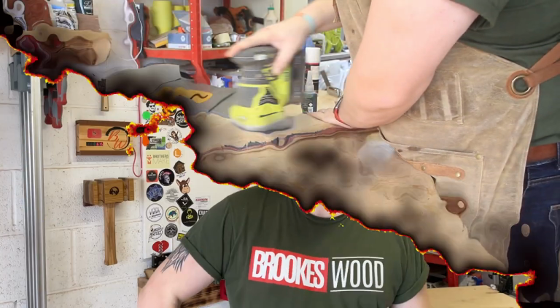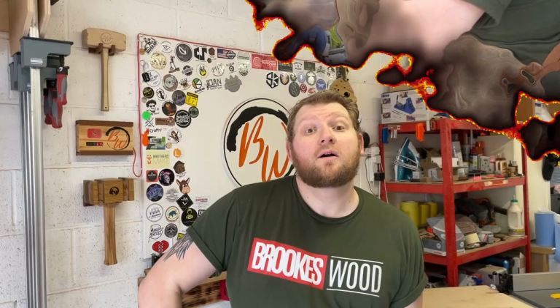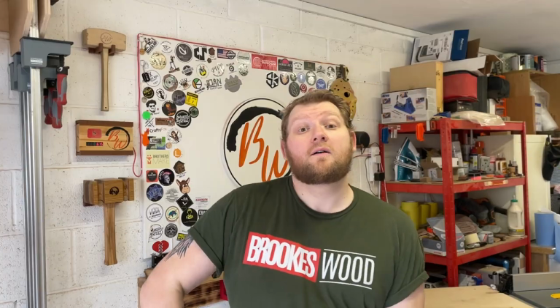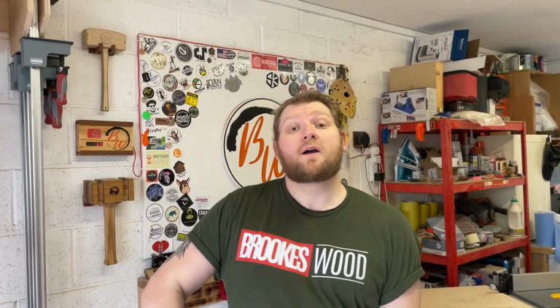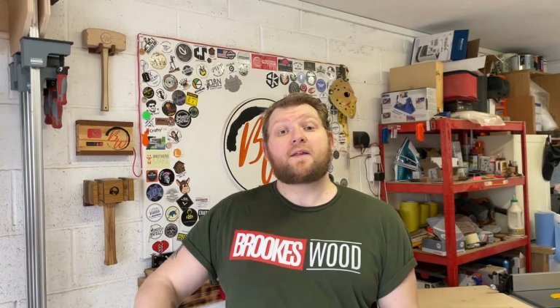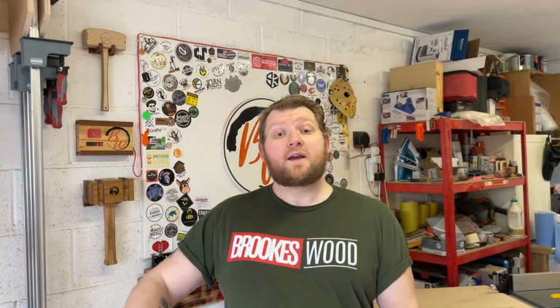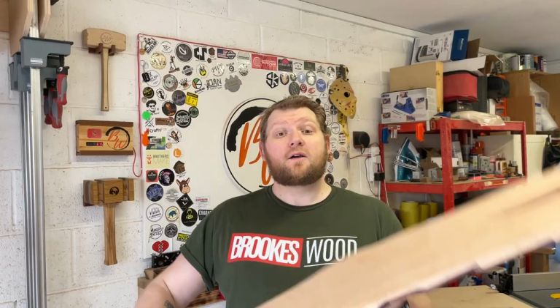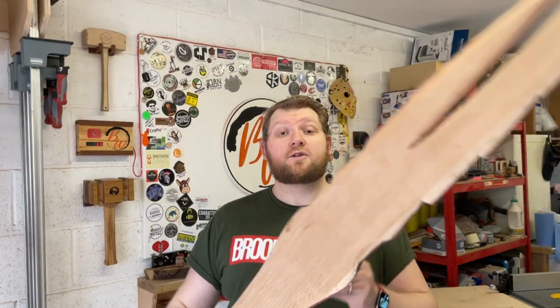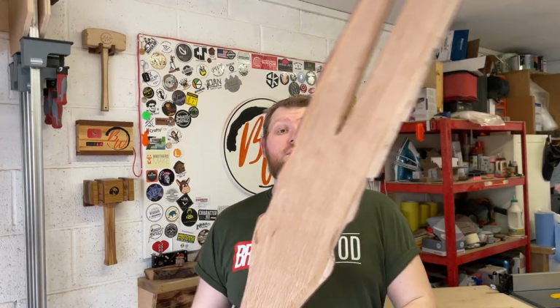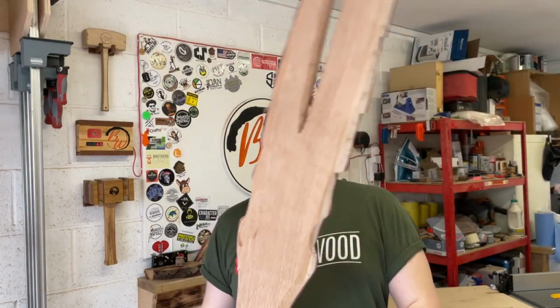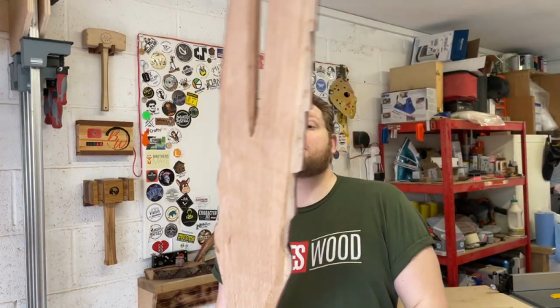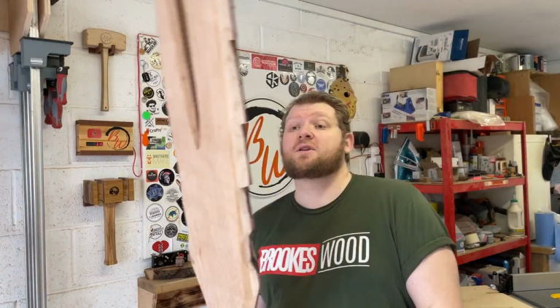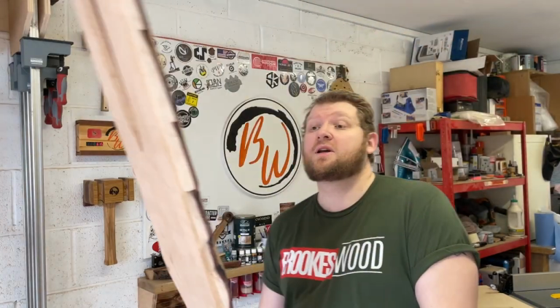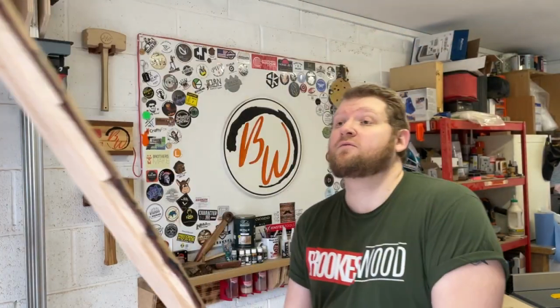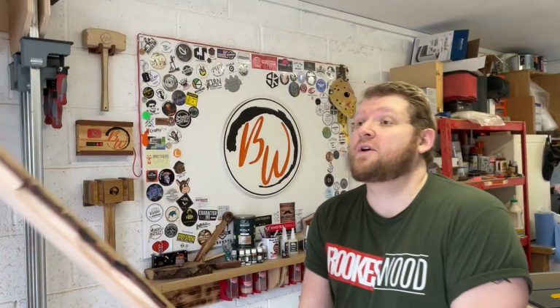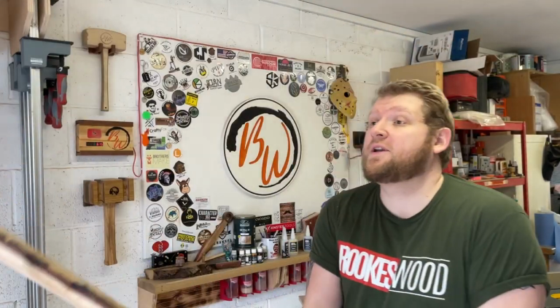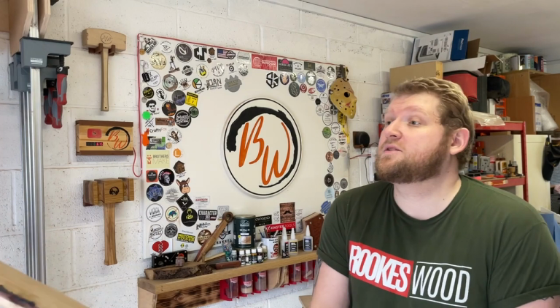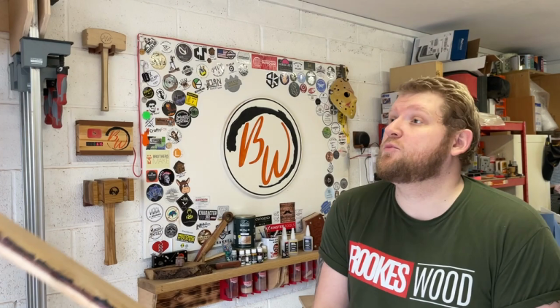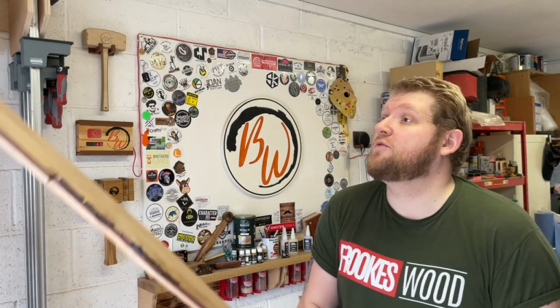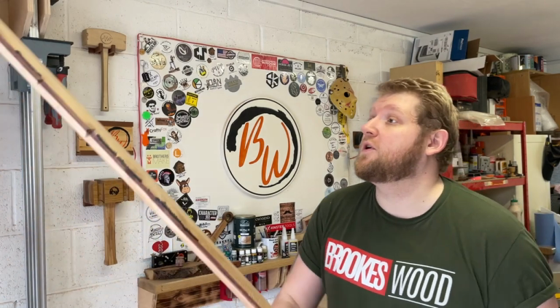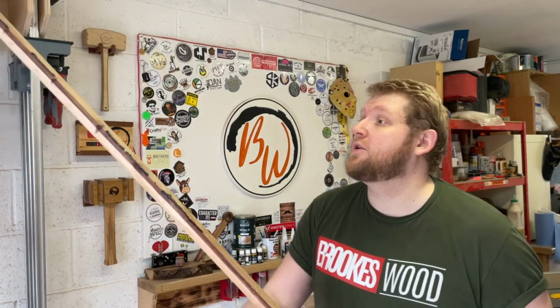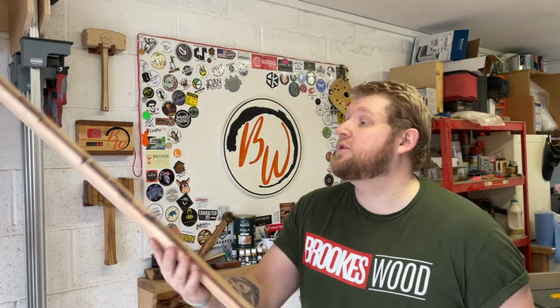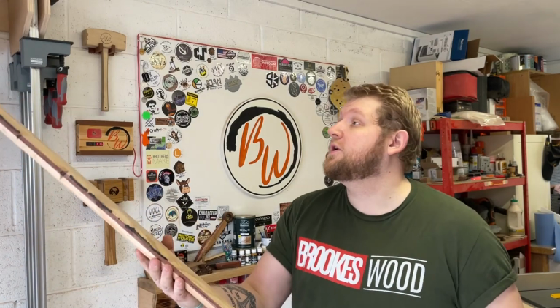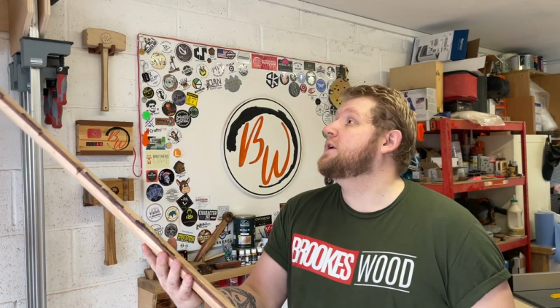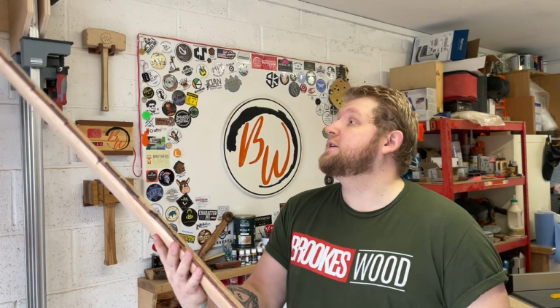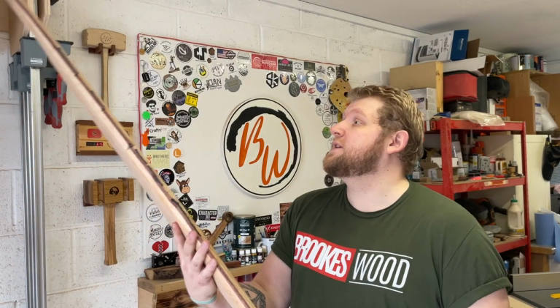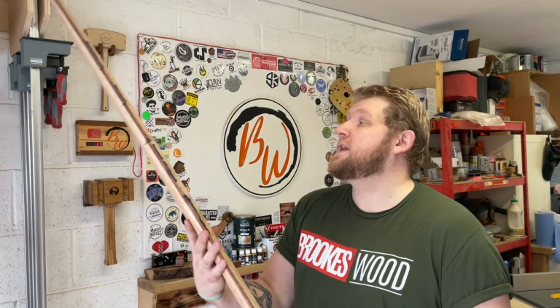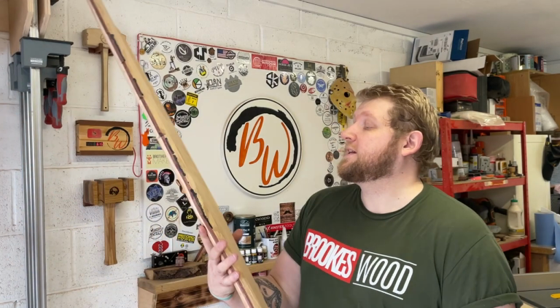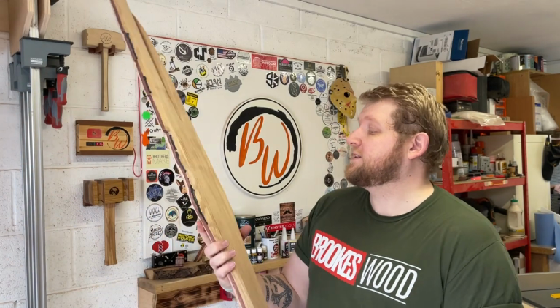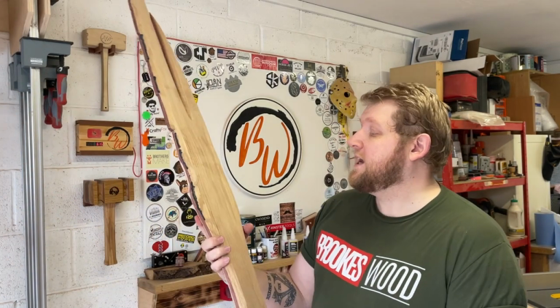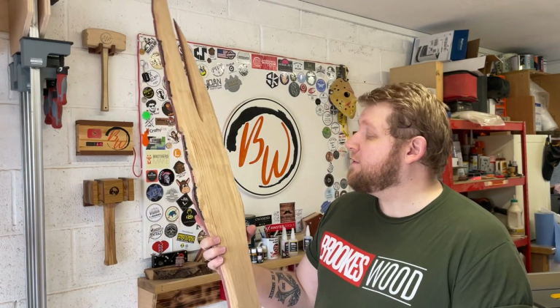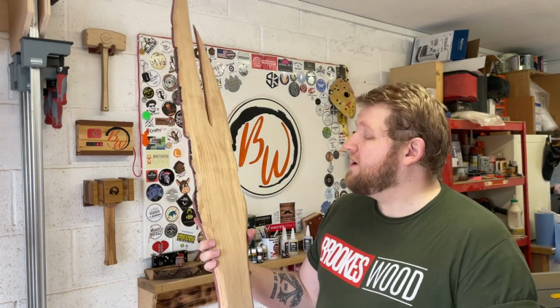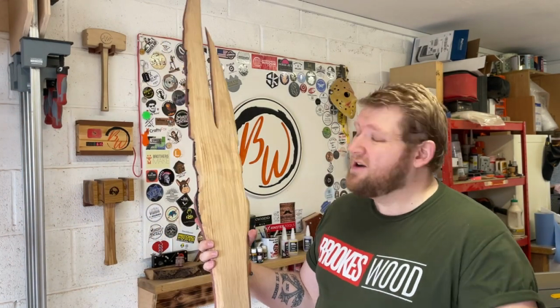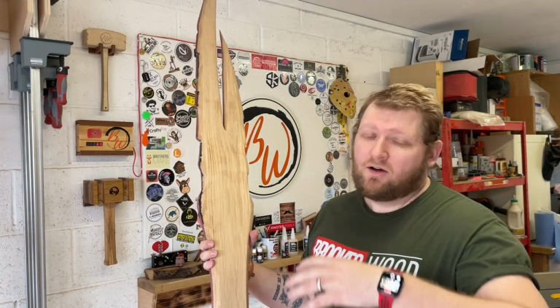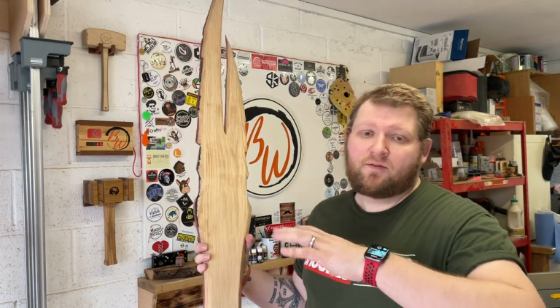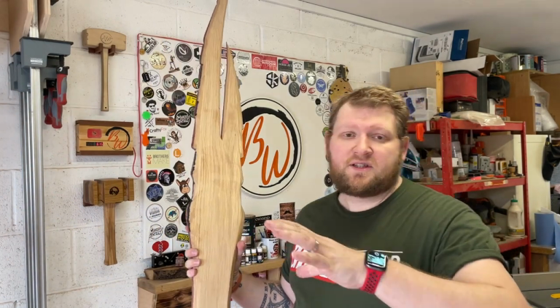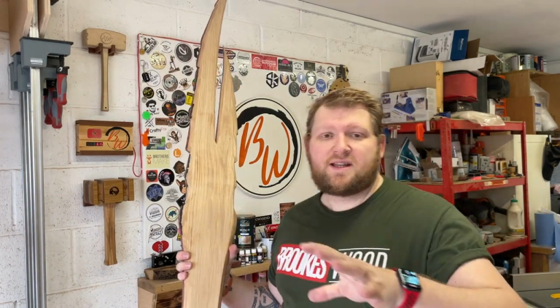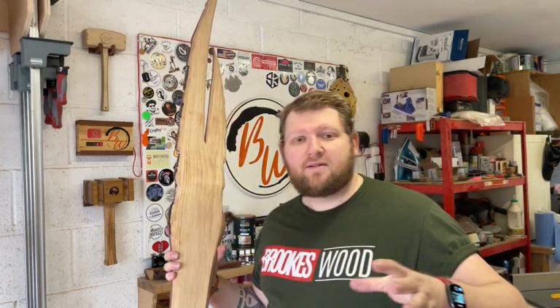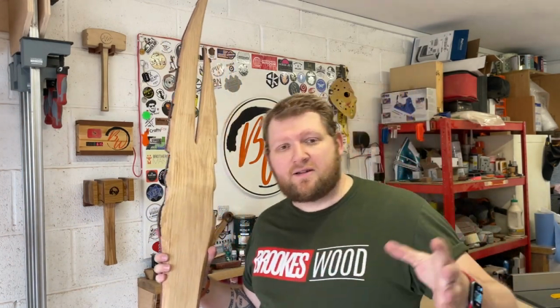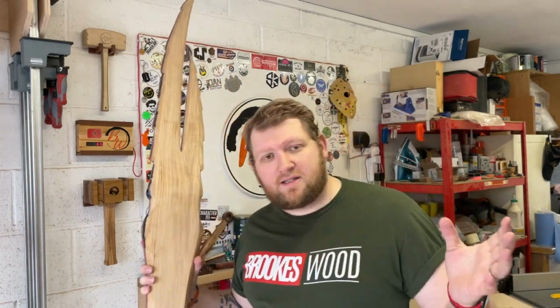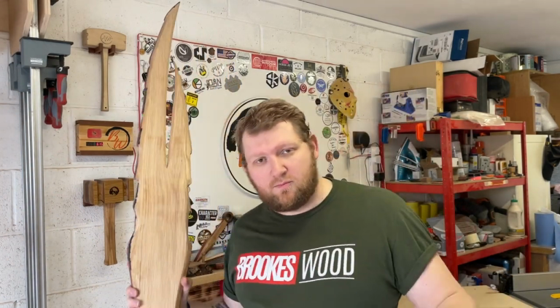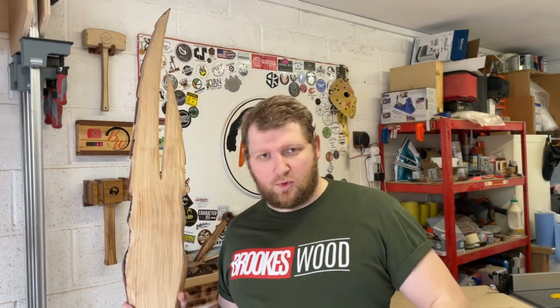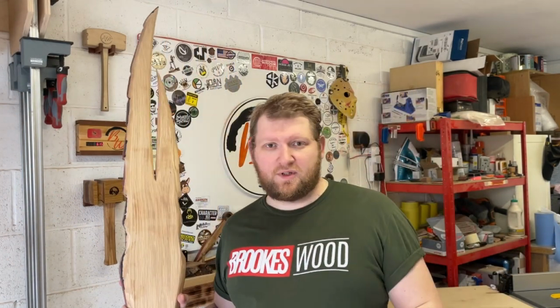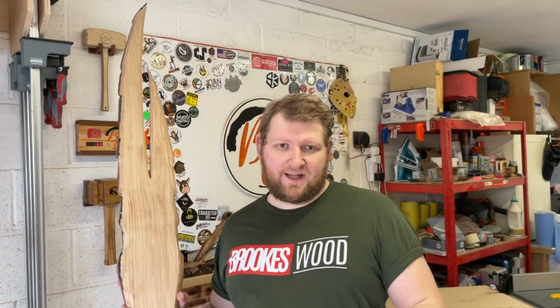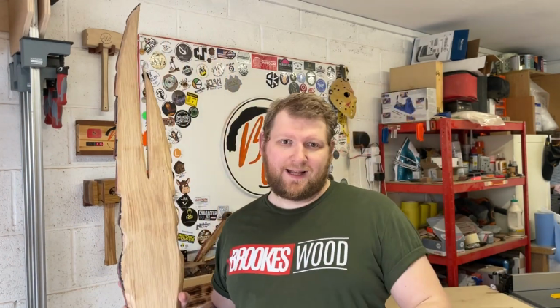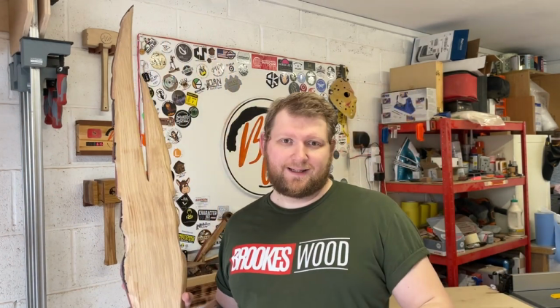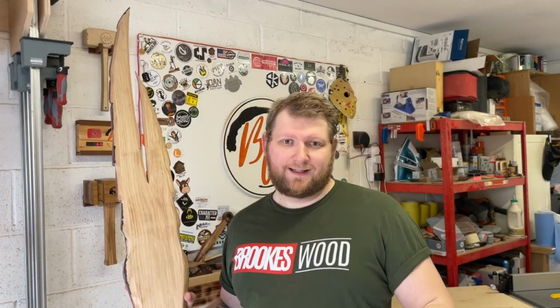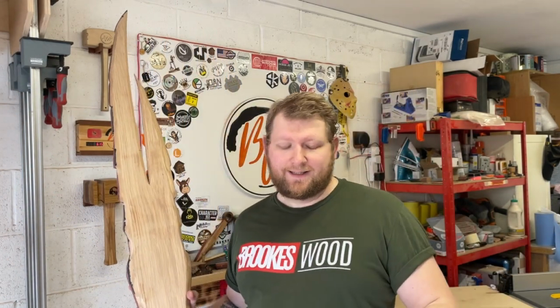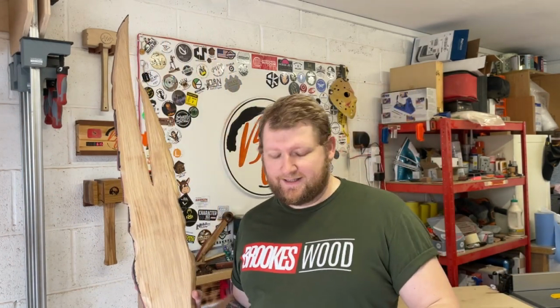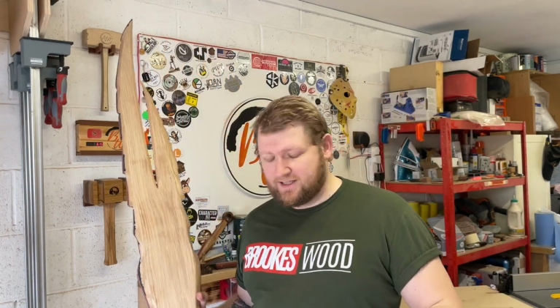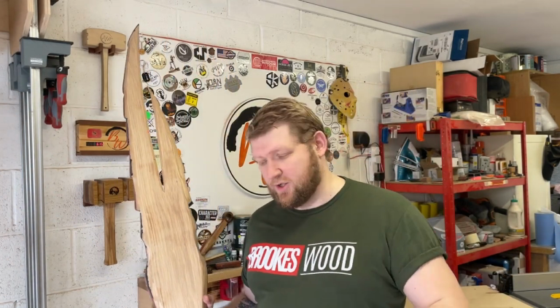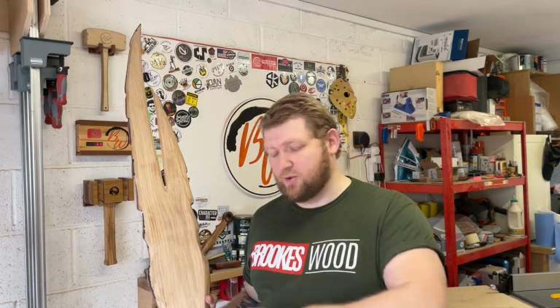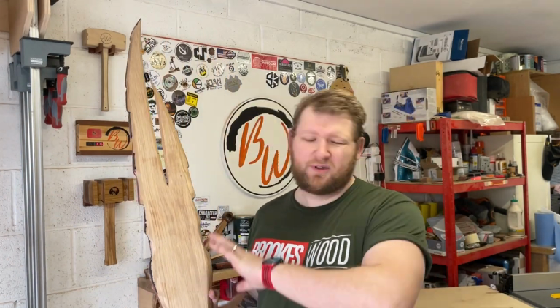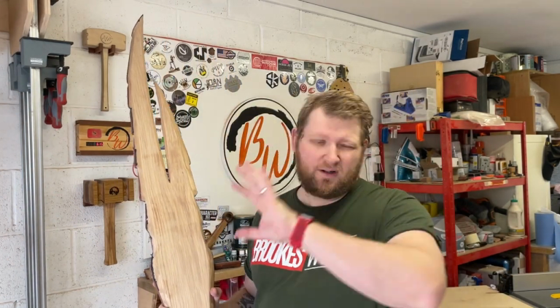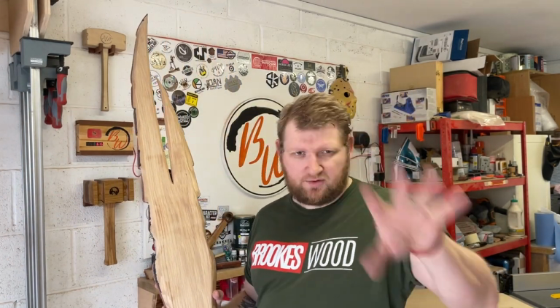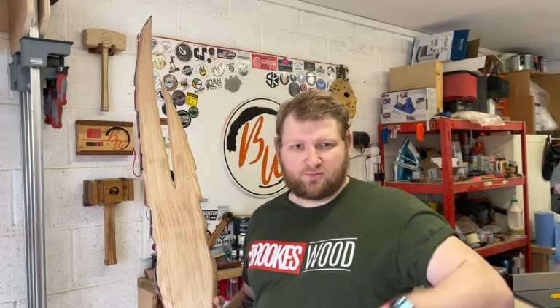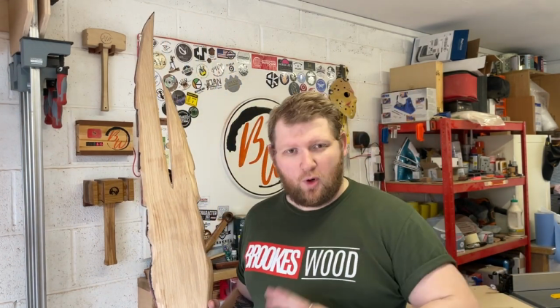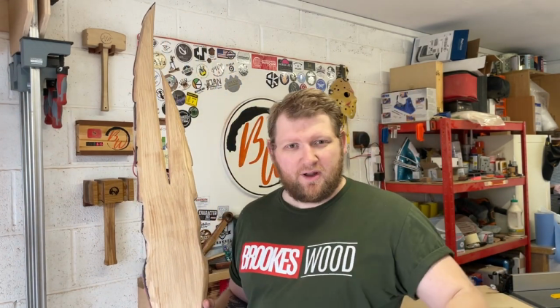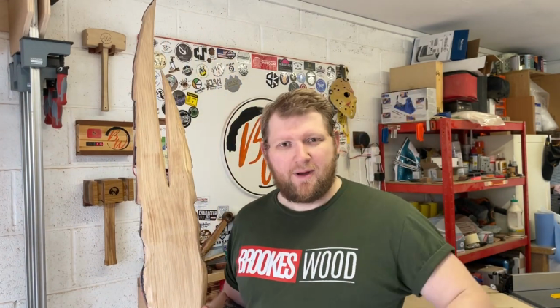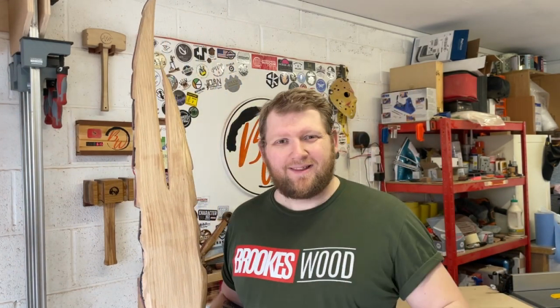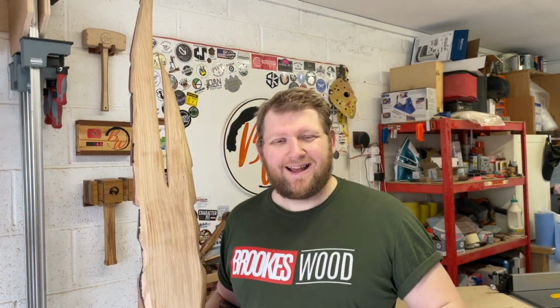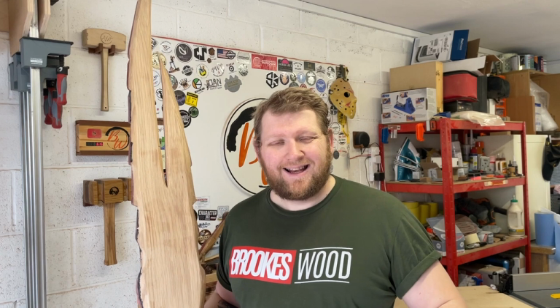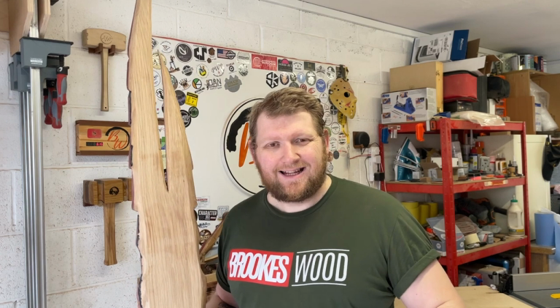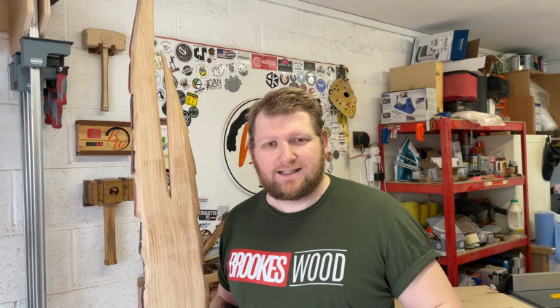Right, there you go — shaped and ready to move on to the next step. Obviously there is some more sanding that needs to be done, but I'll worry about that later.